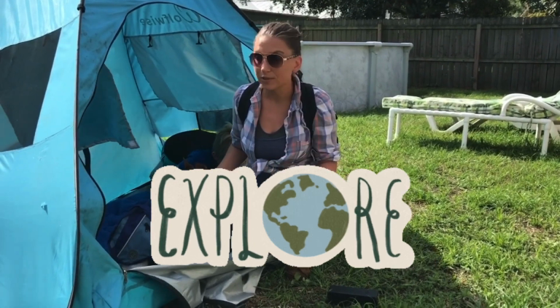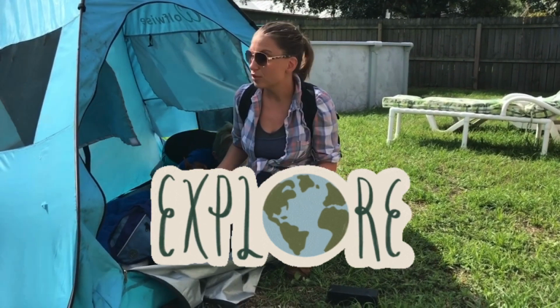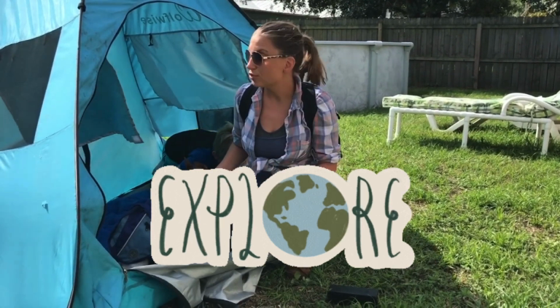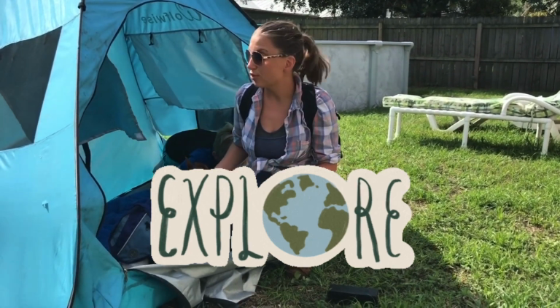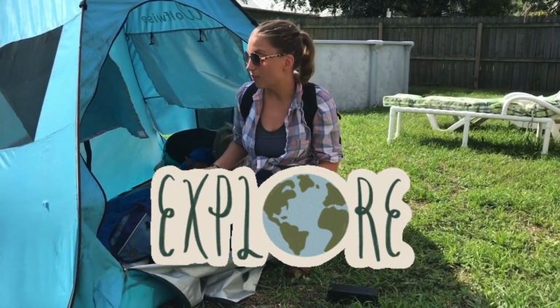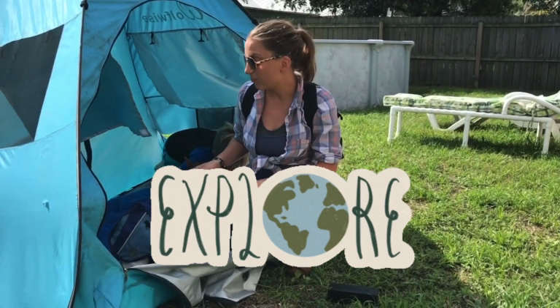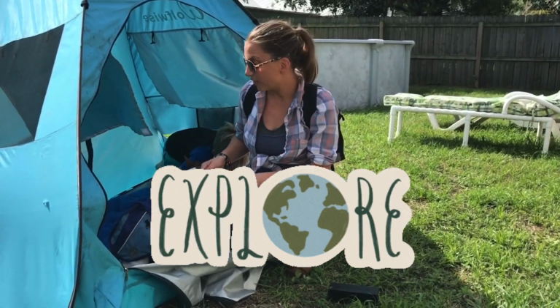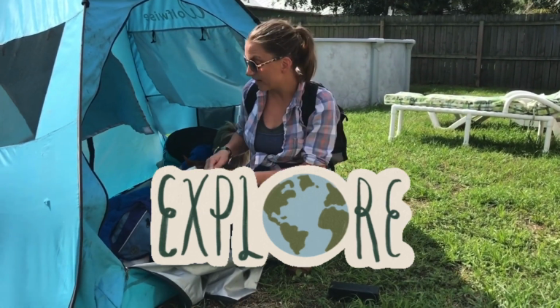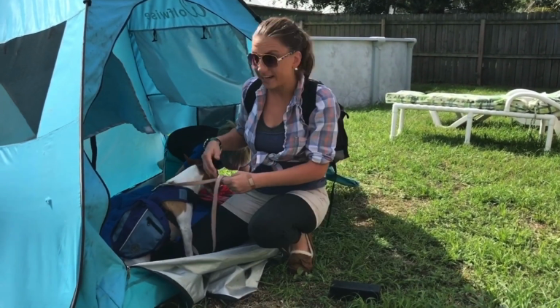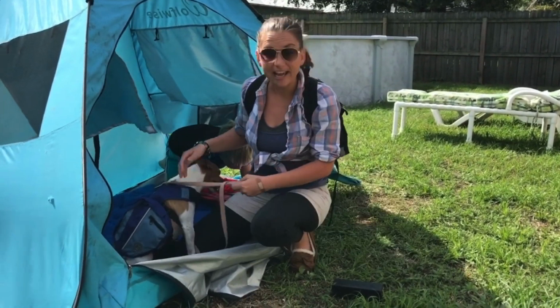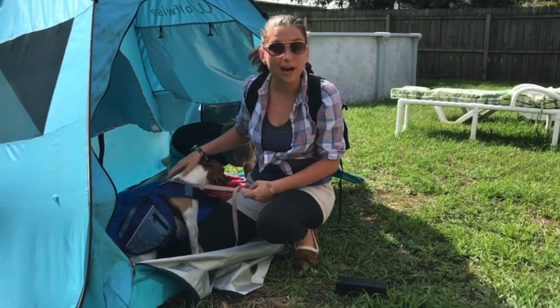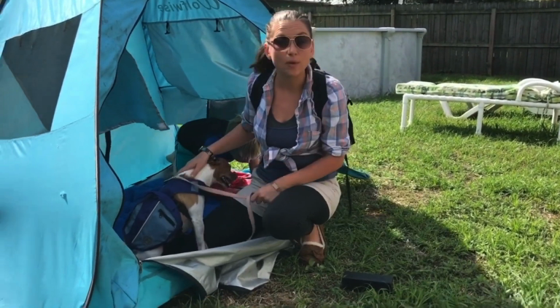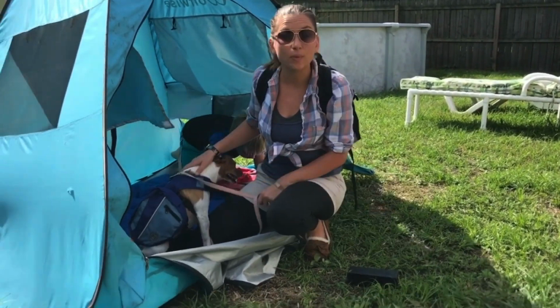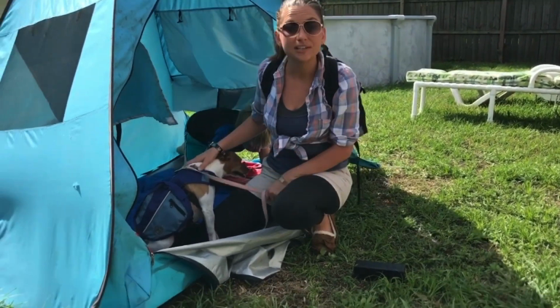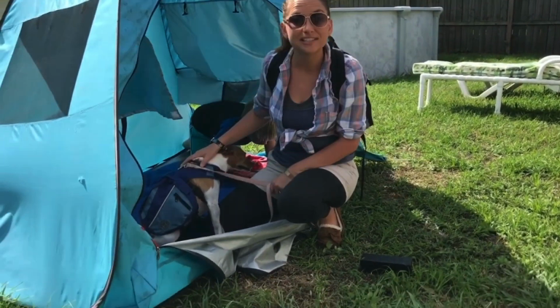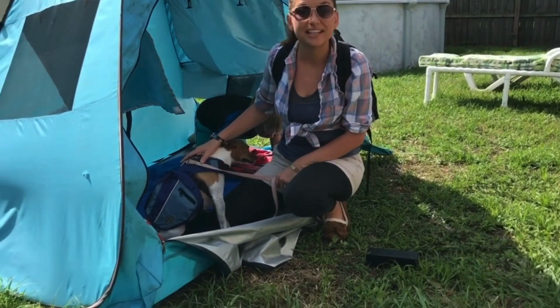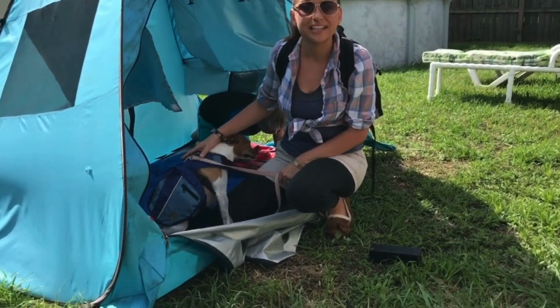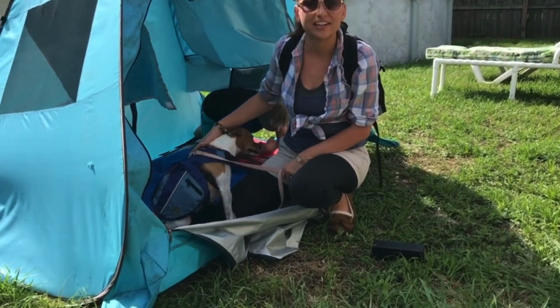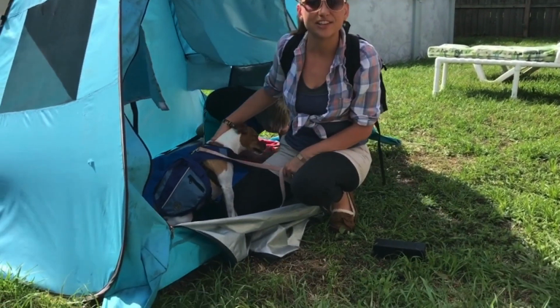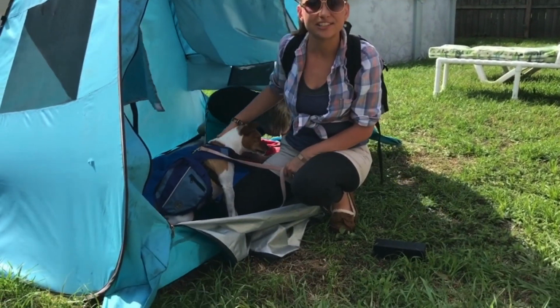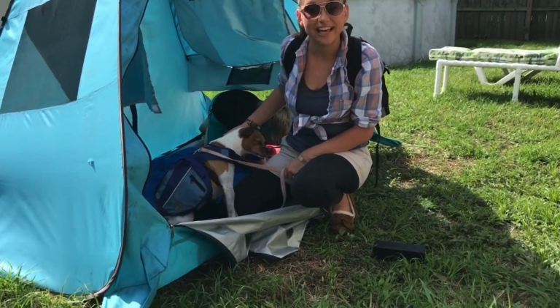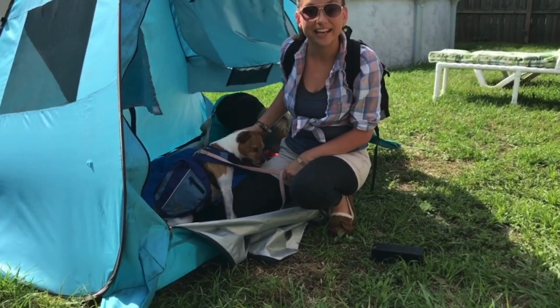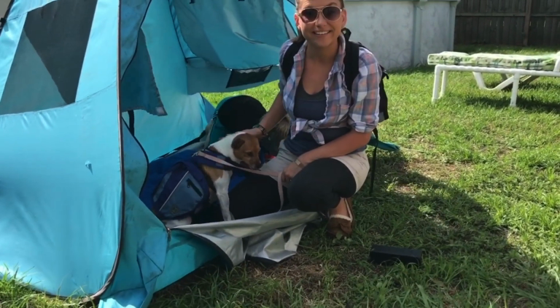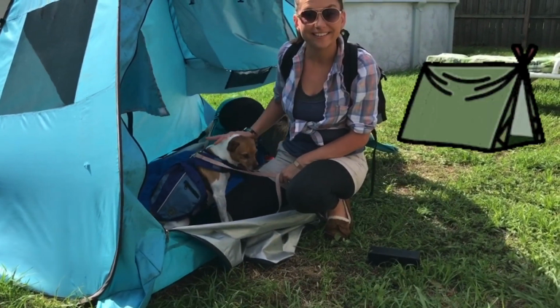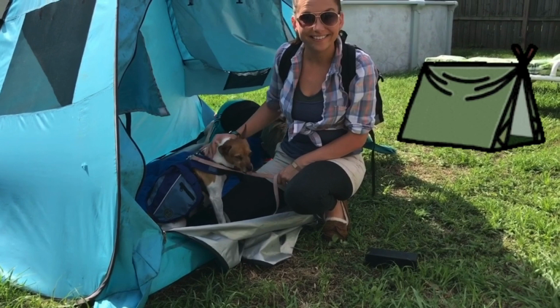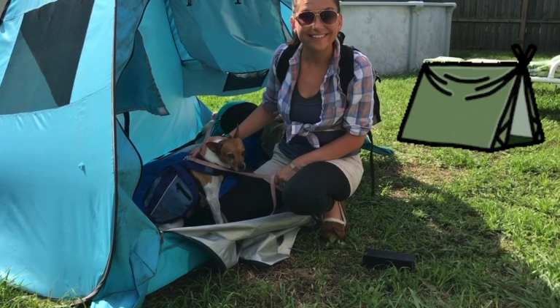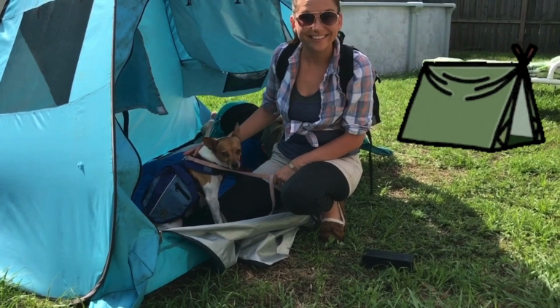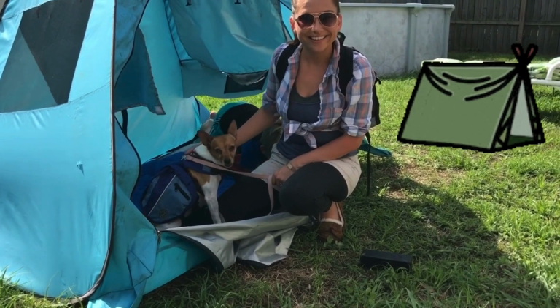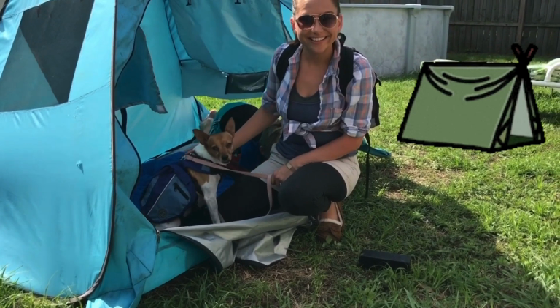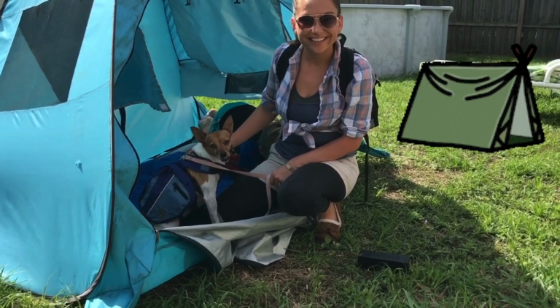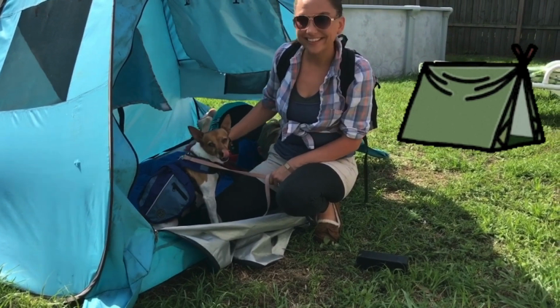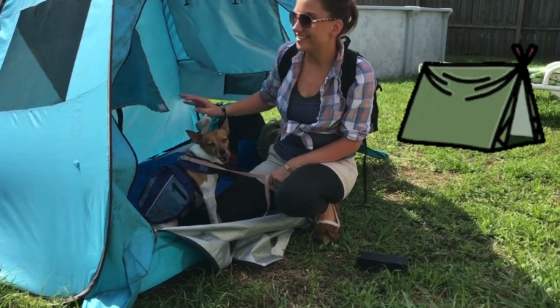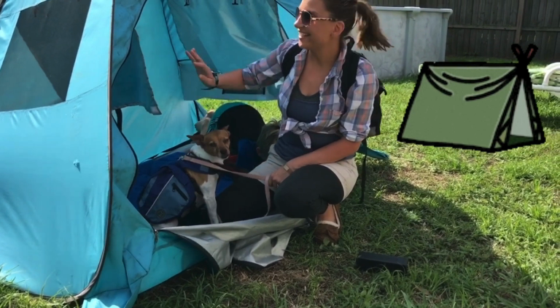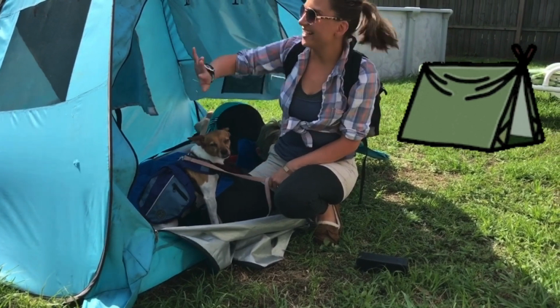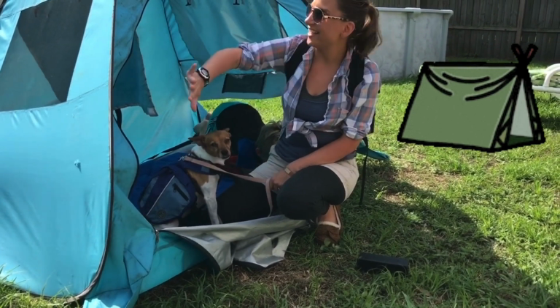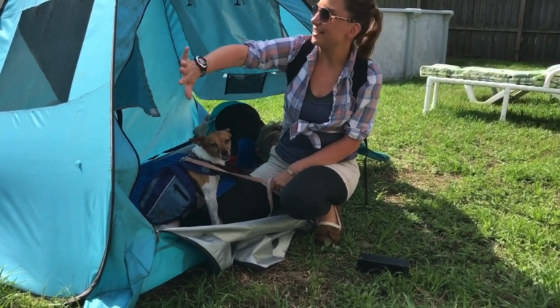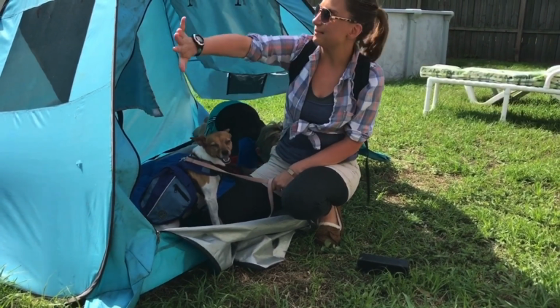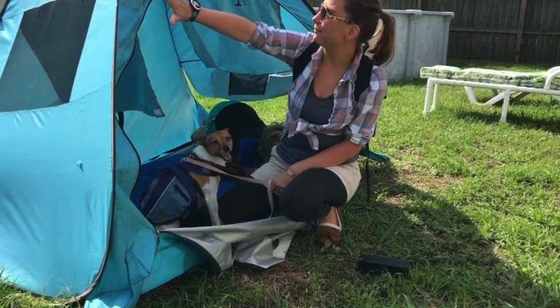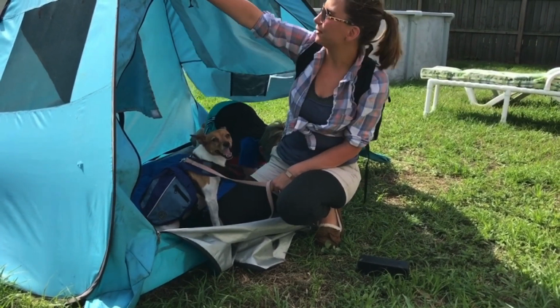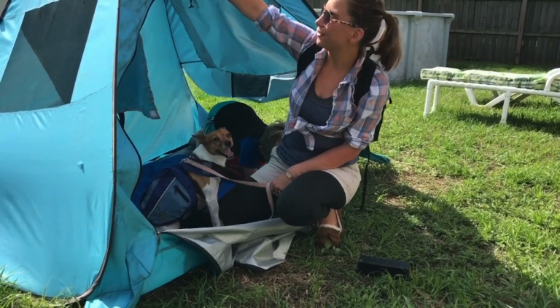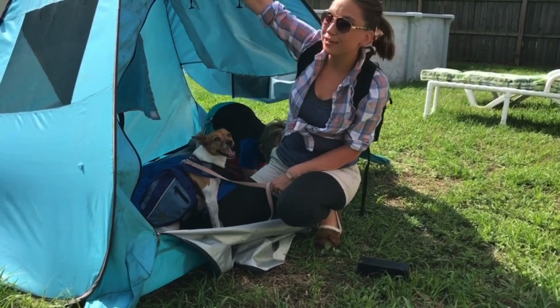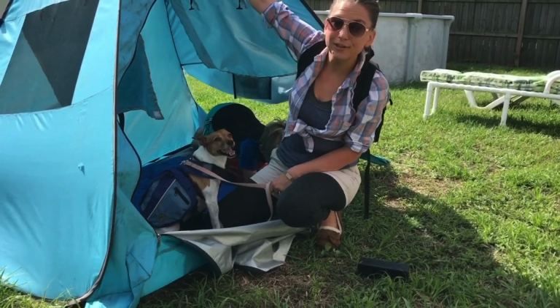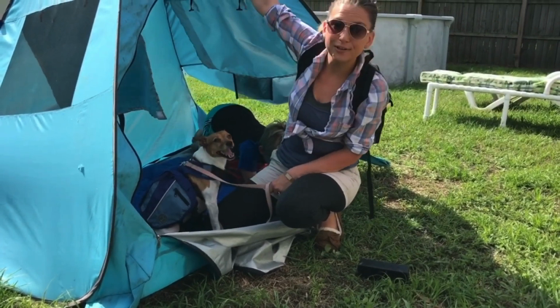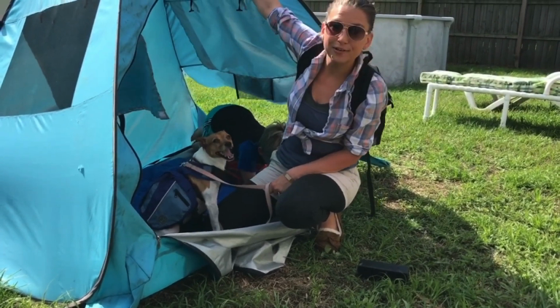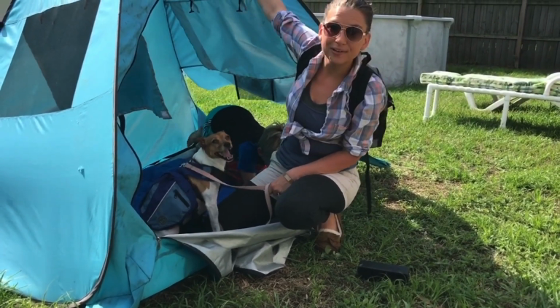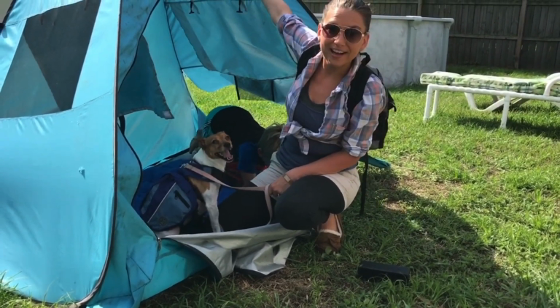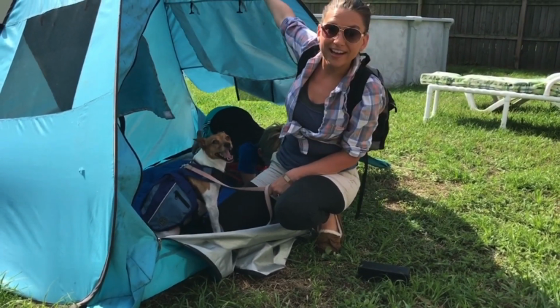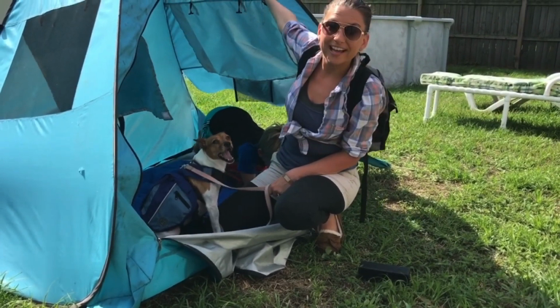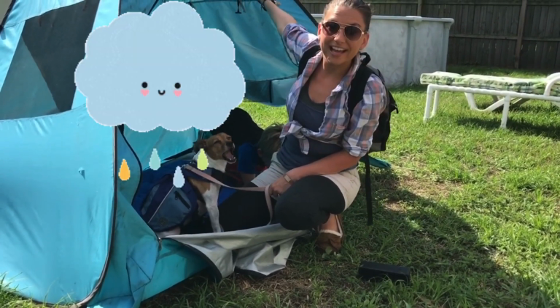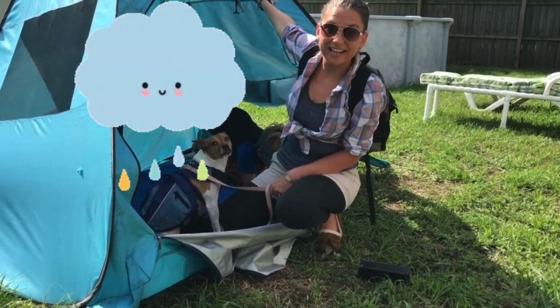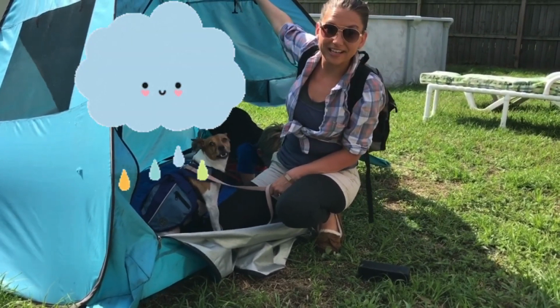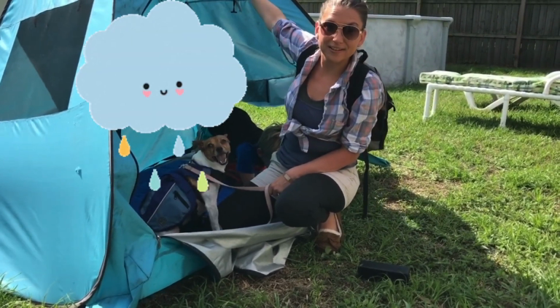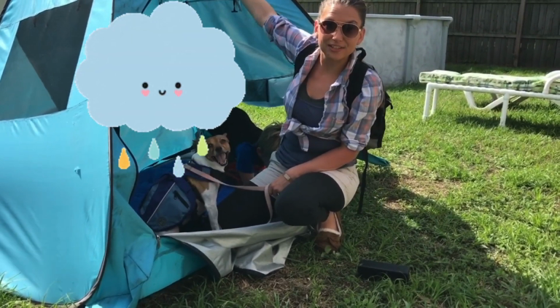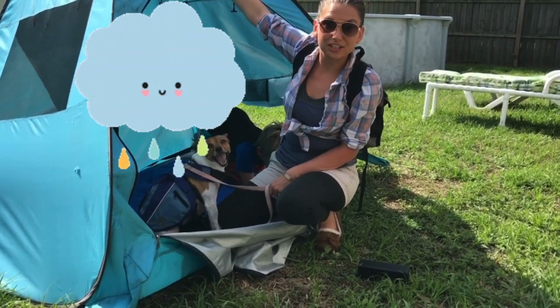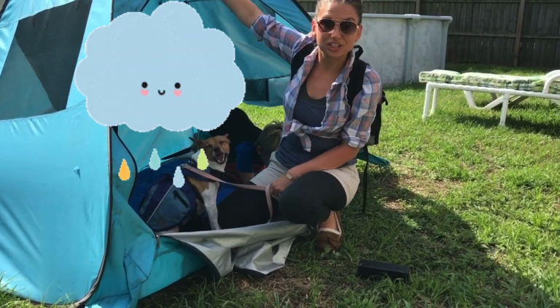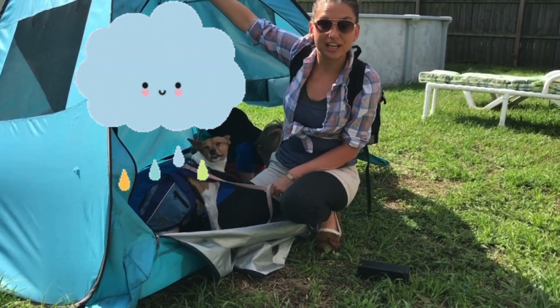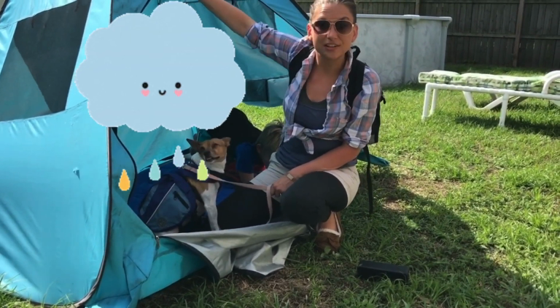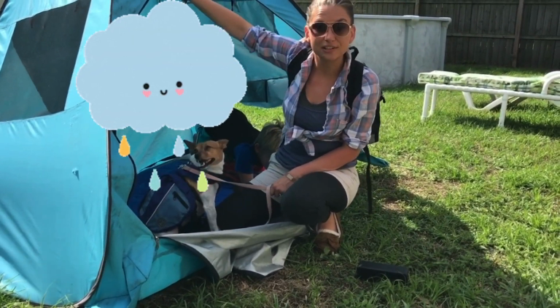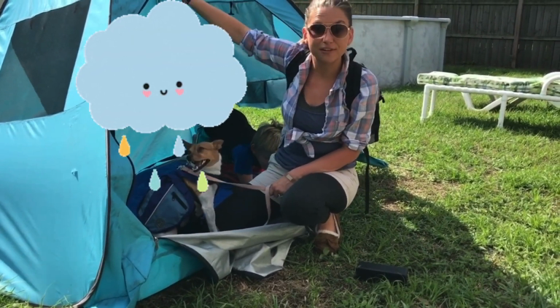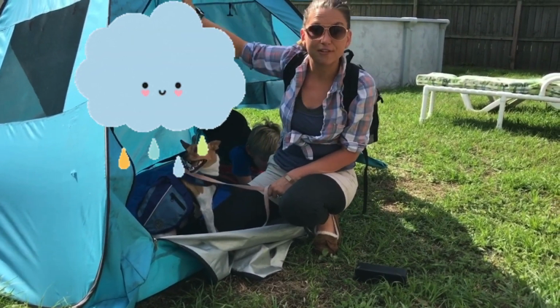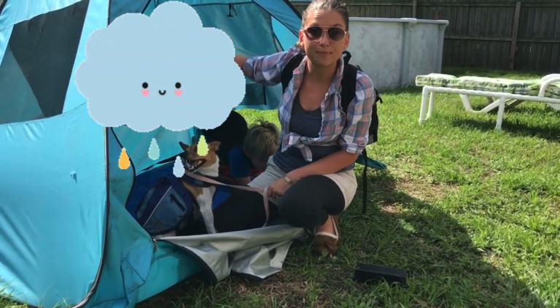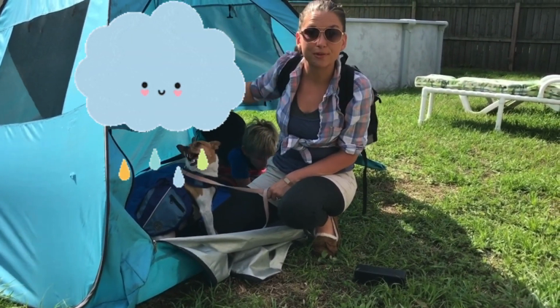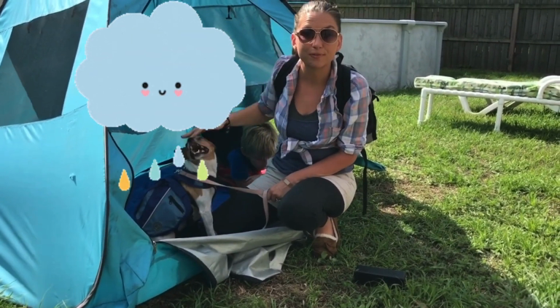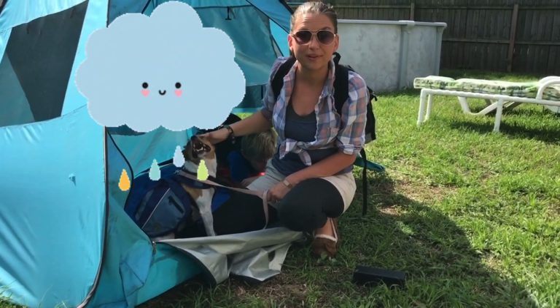So right now we're sitting in our tent. It's blue and it gives us shelter from the rain.